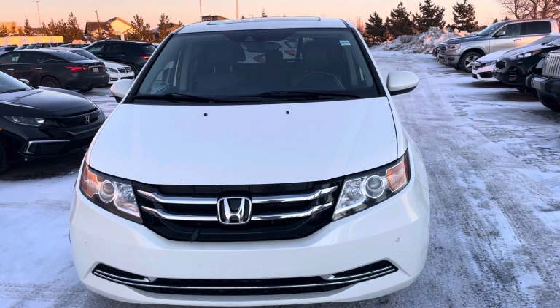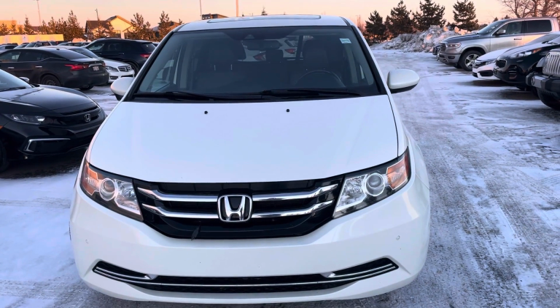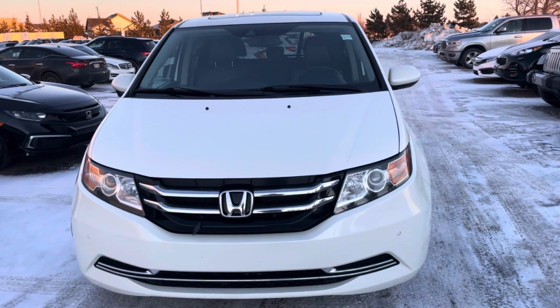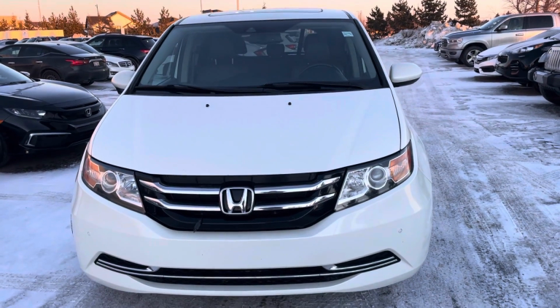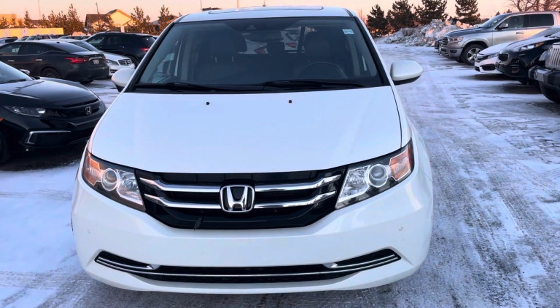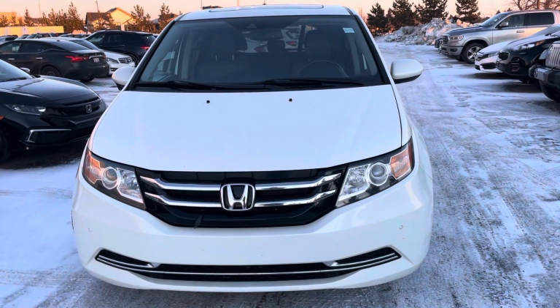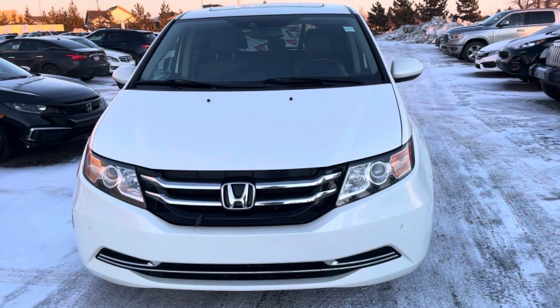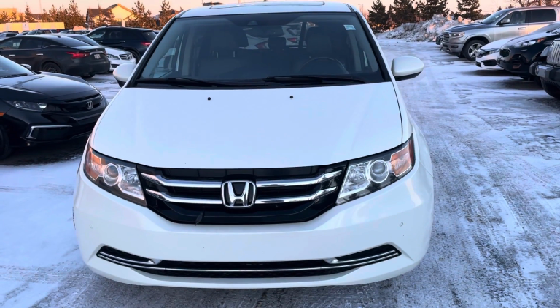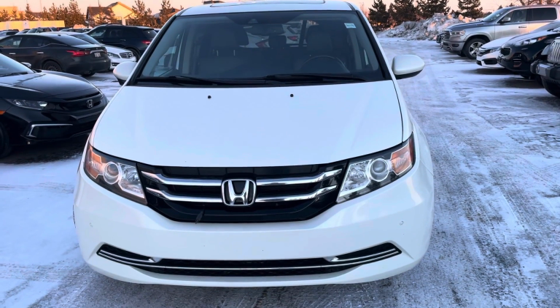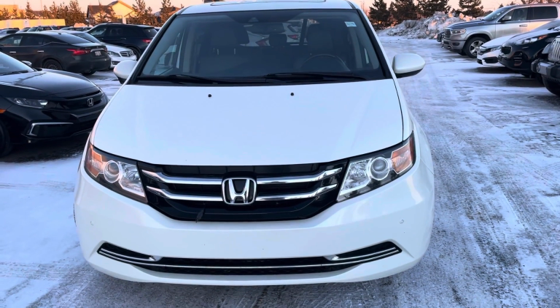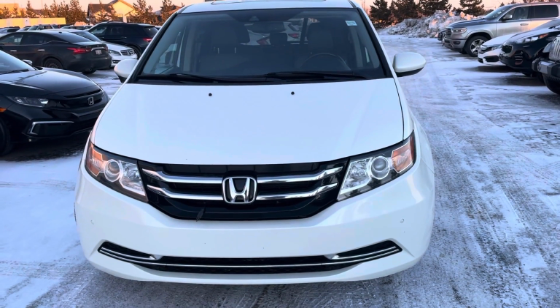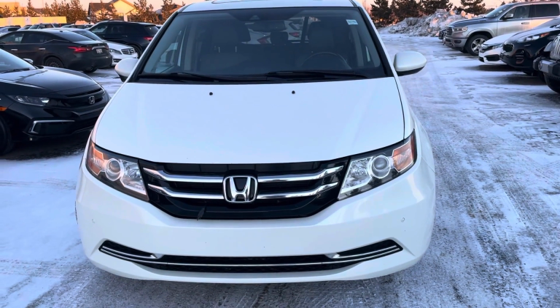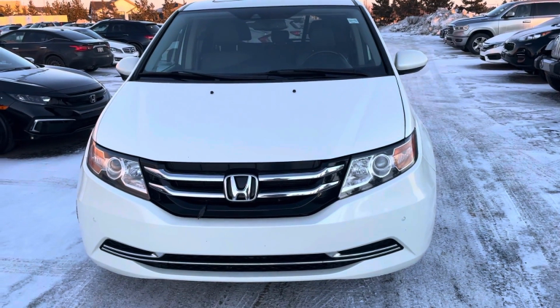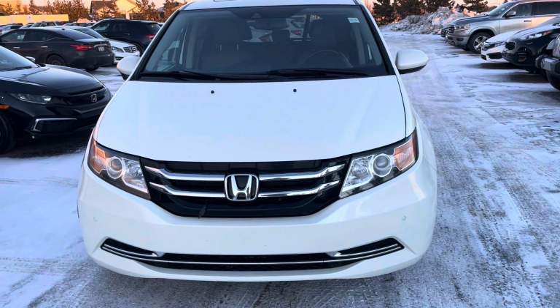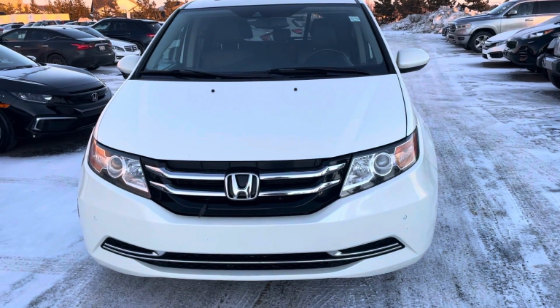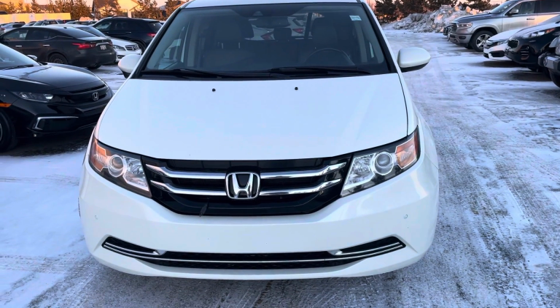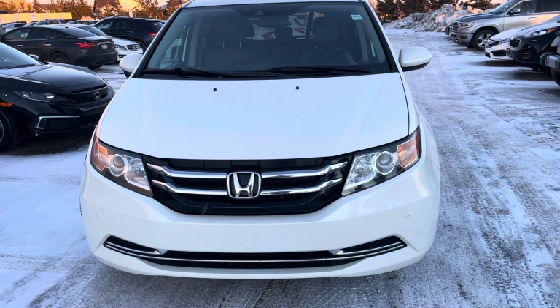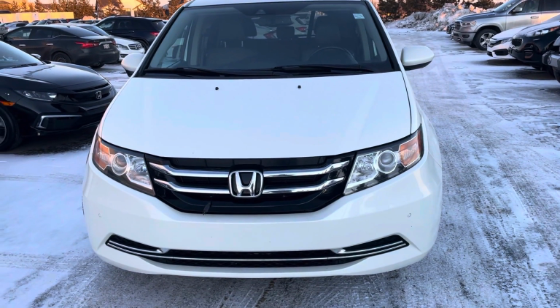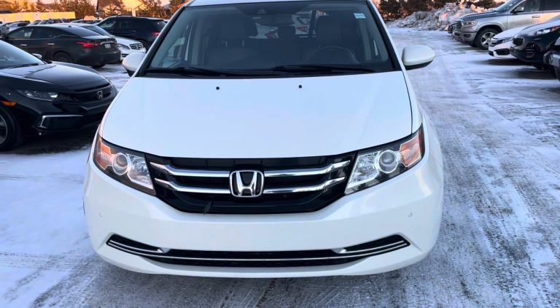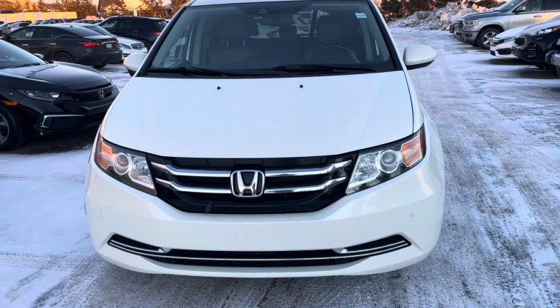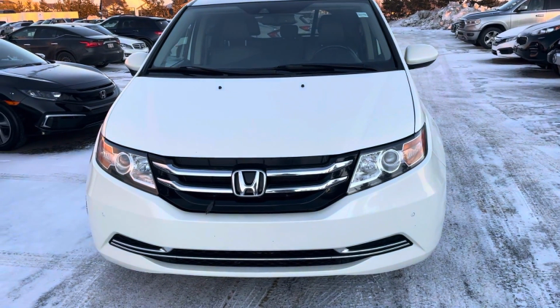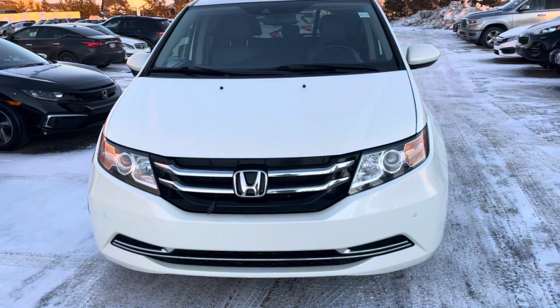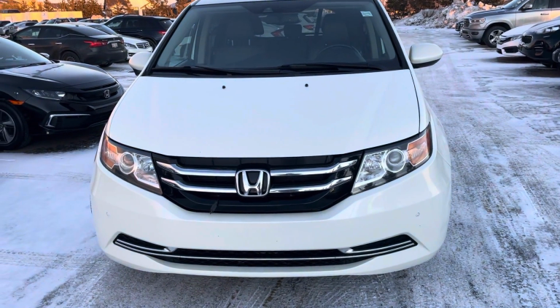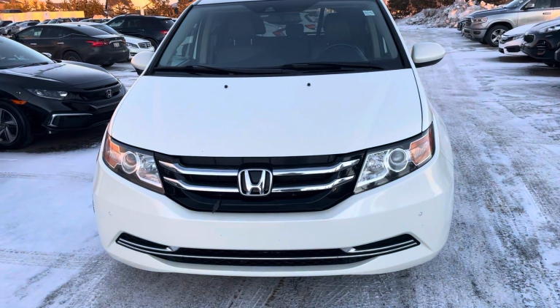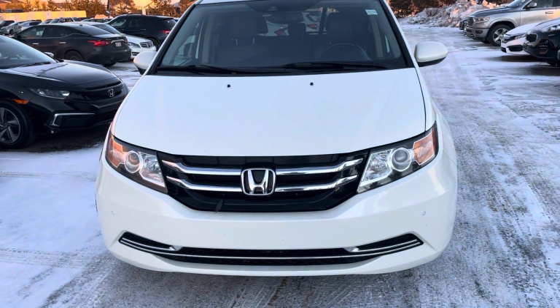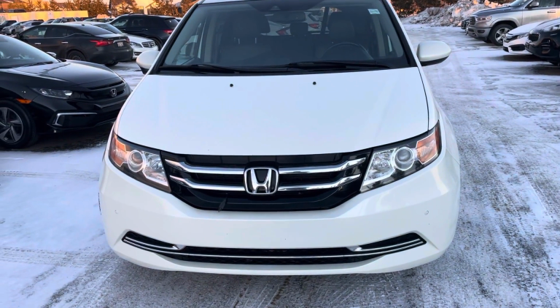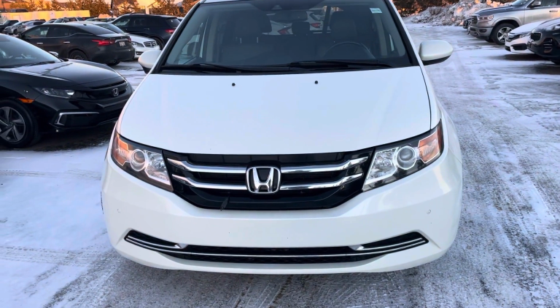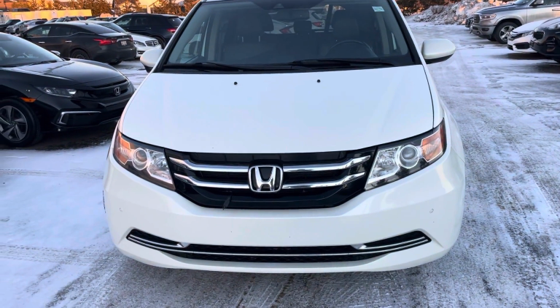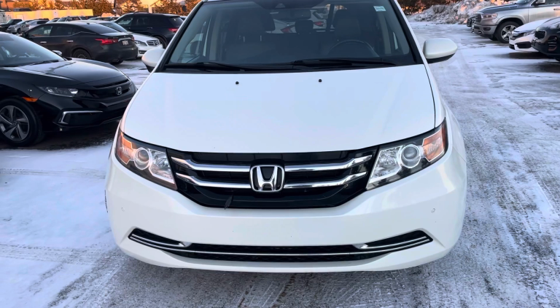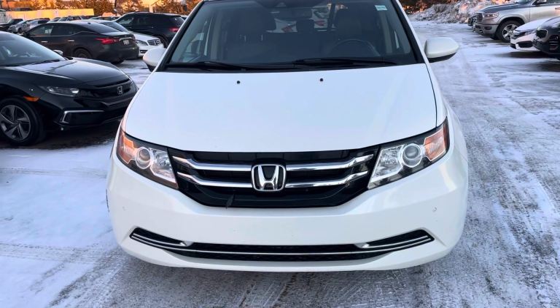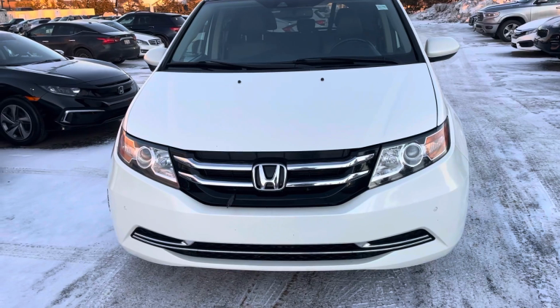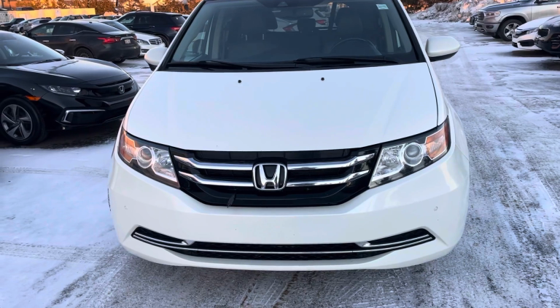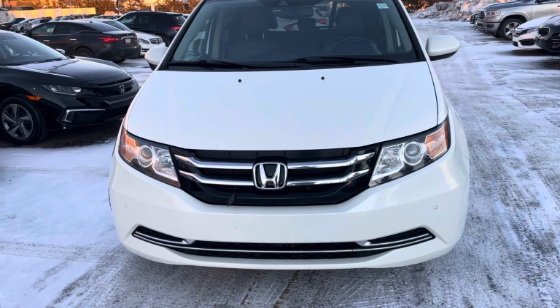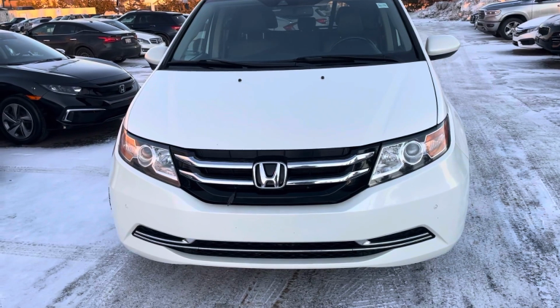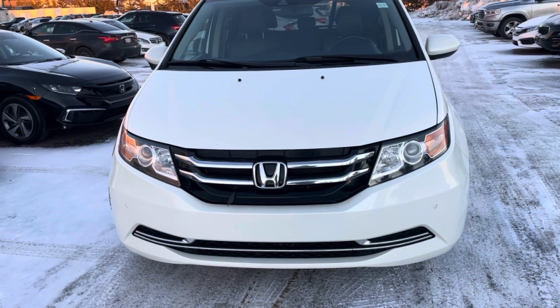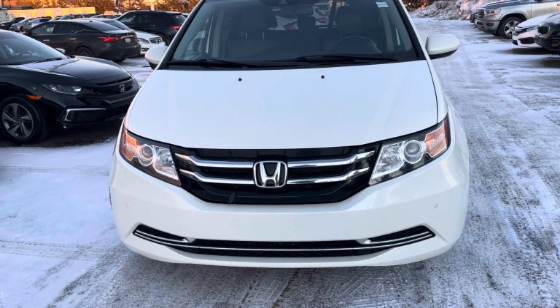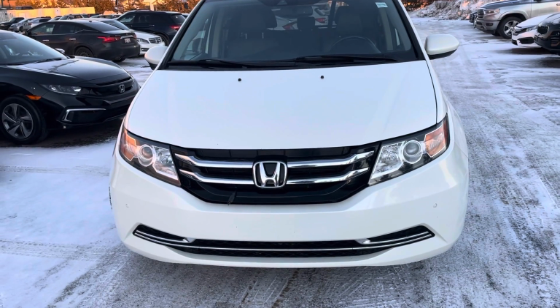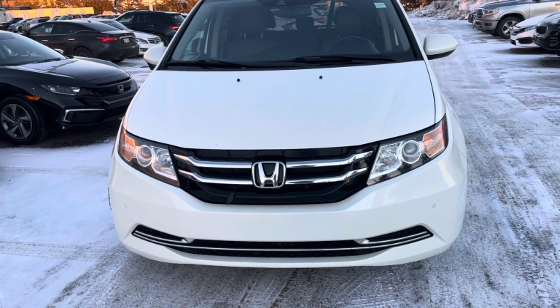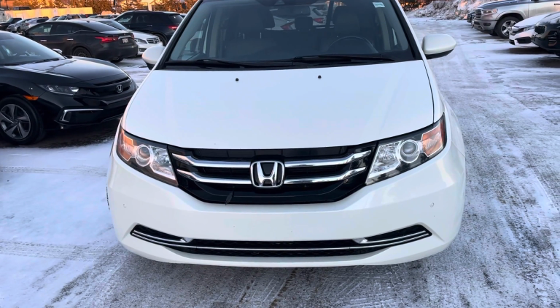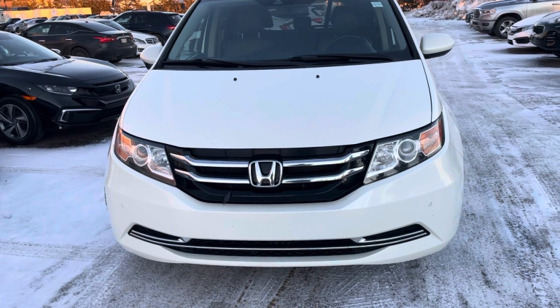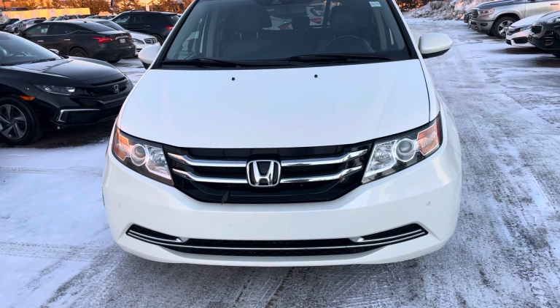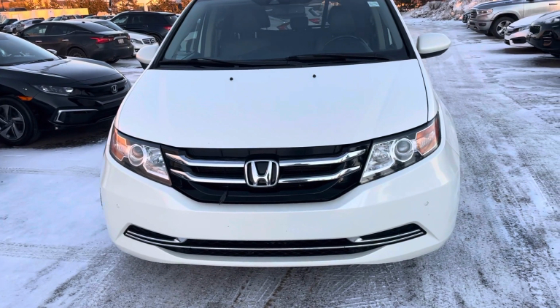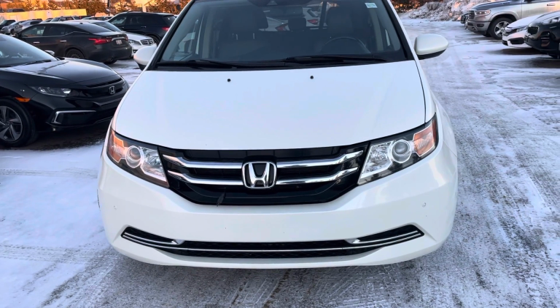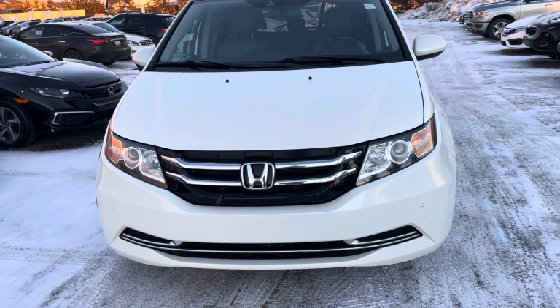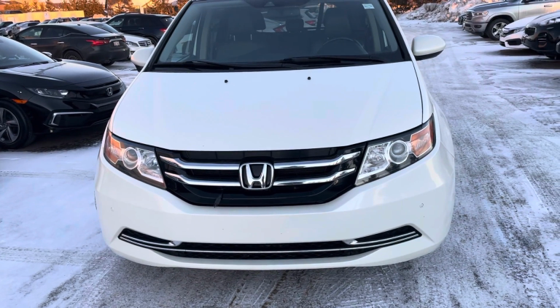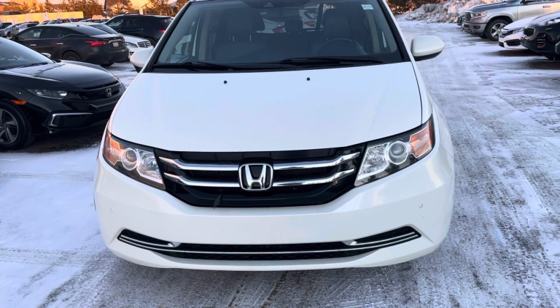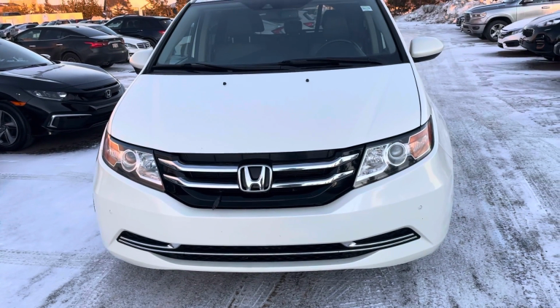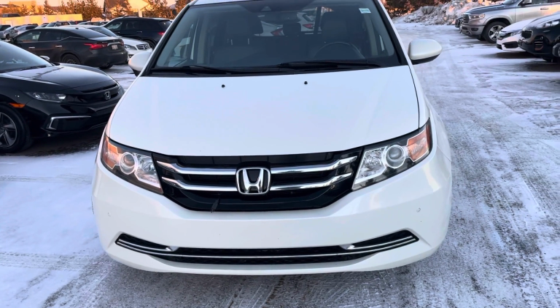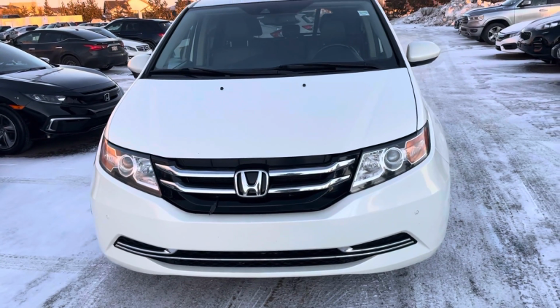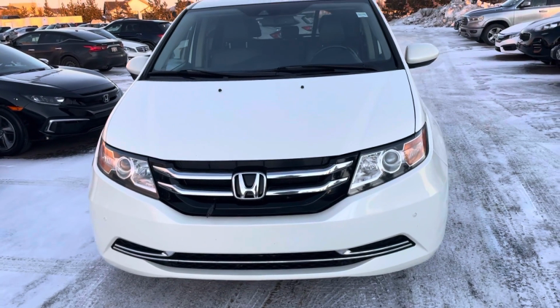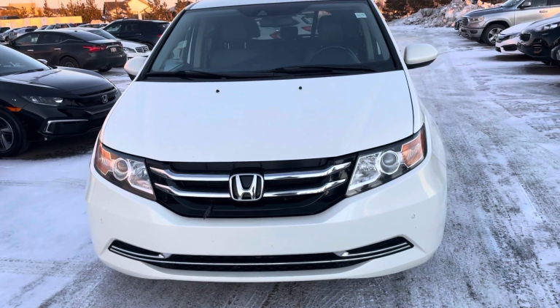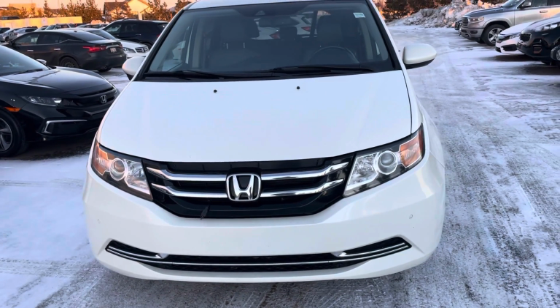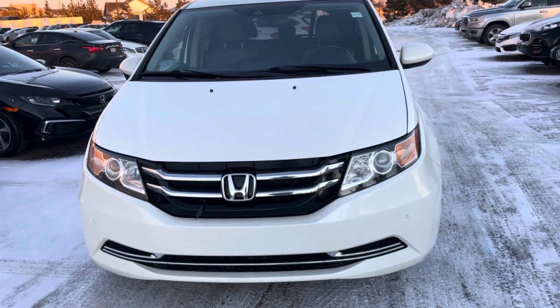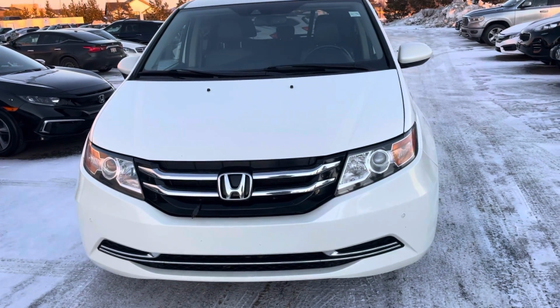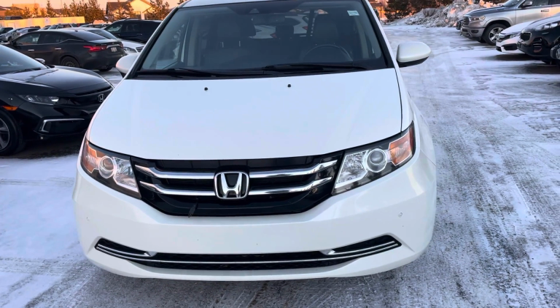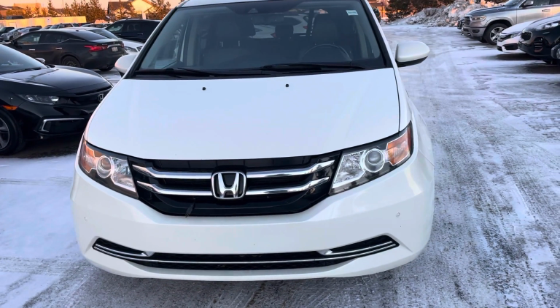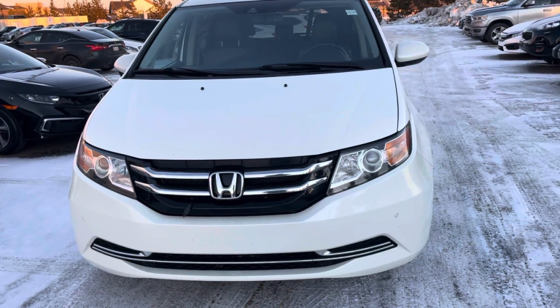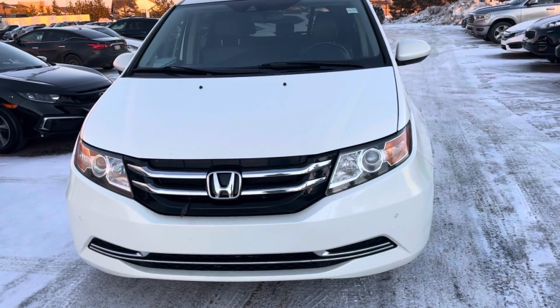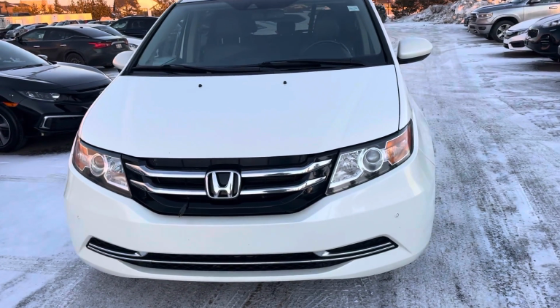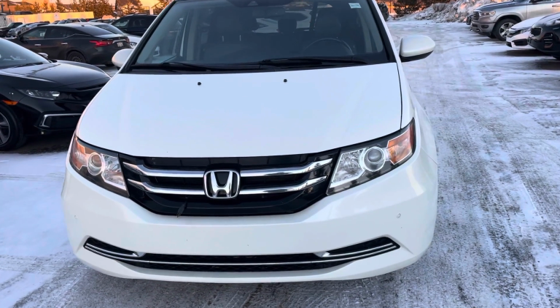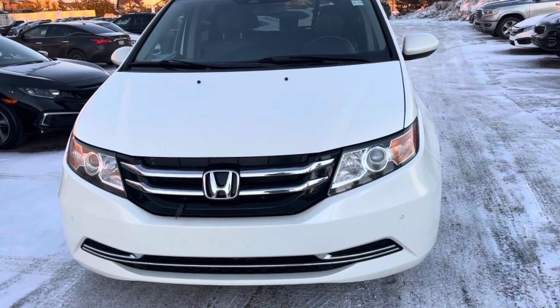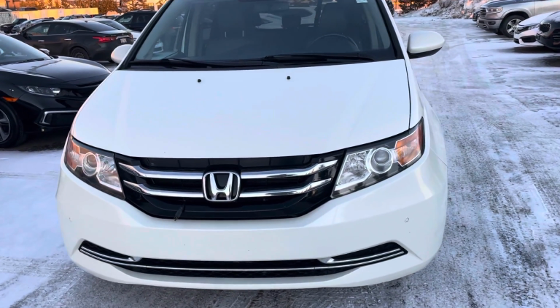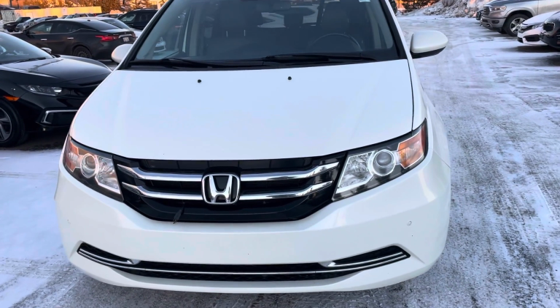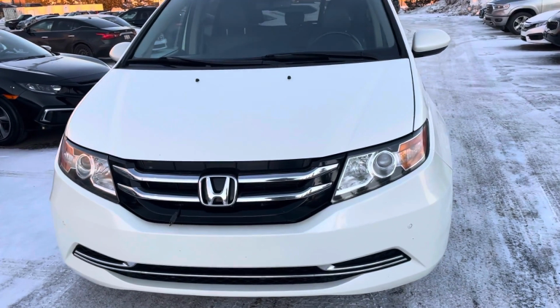Hi, this is Bob from St. Albert Honda. I wanted to do a quick walk-around video of this 2014 Honda Odyssey EXL.